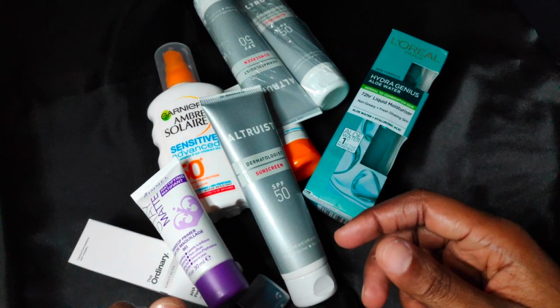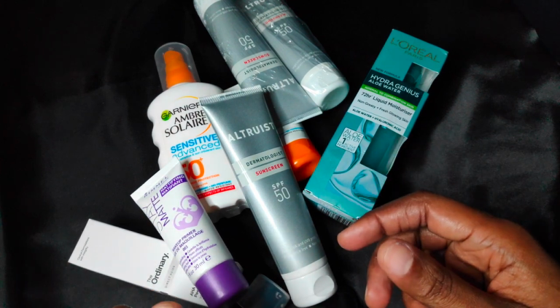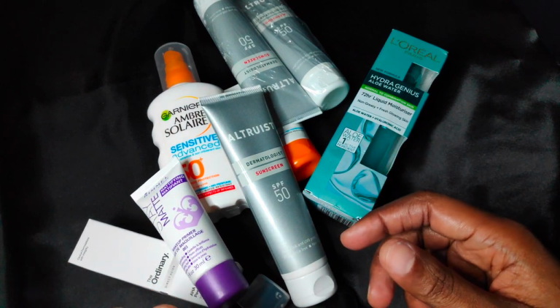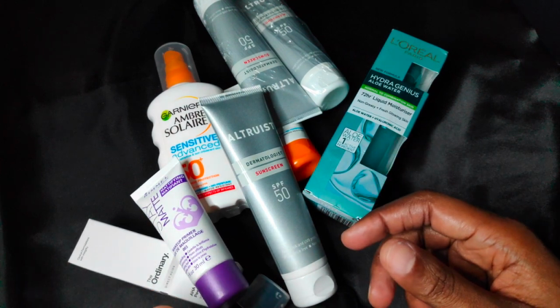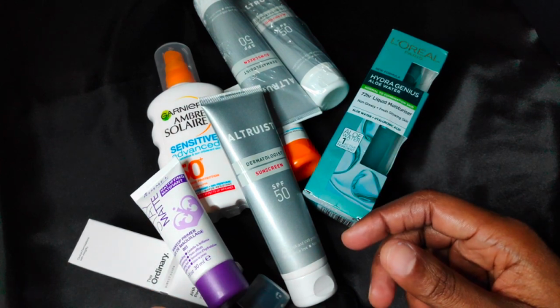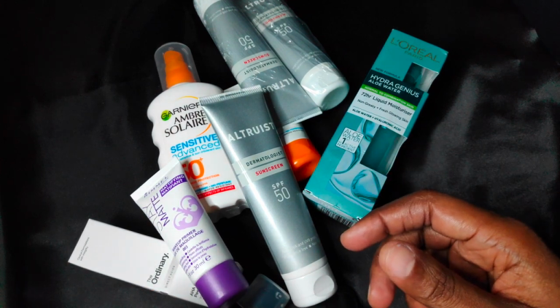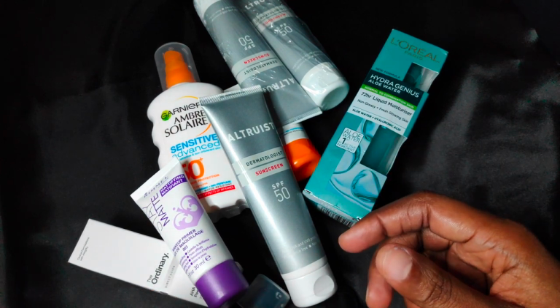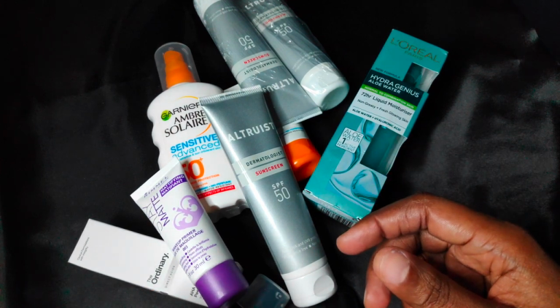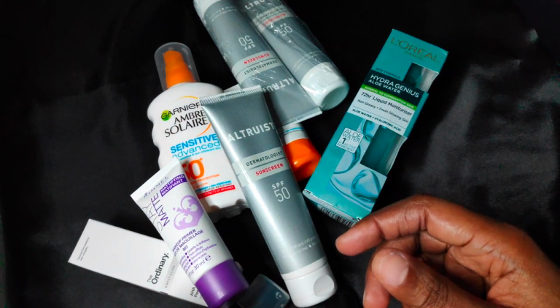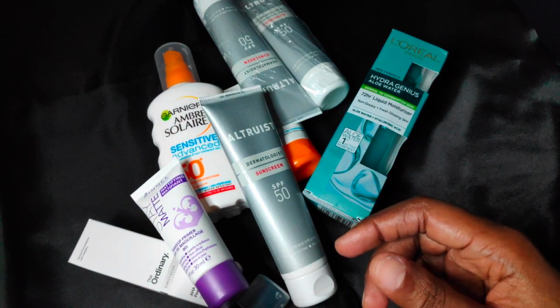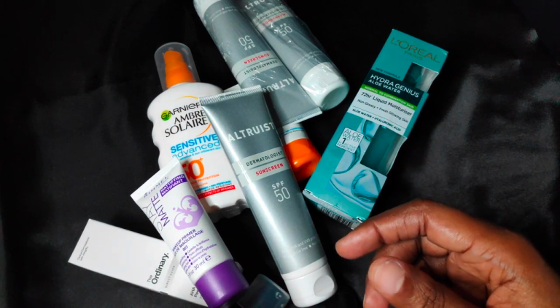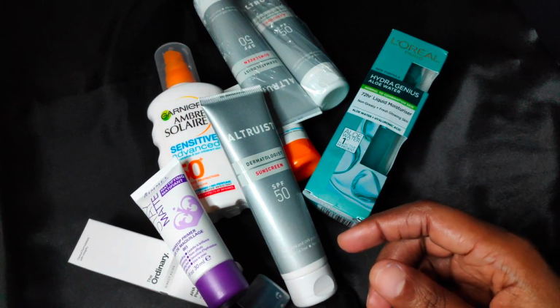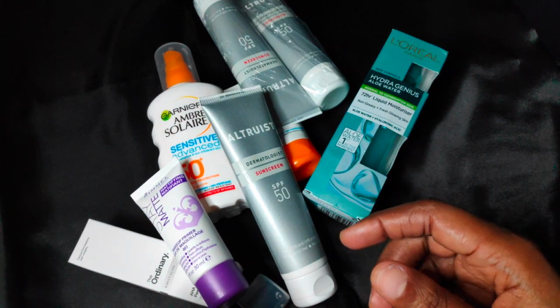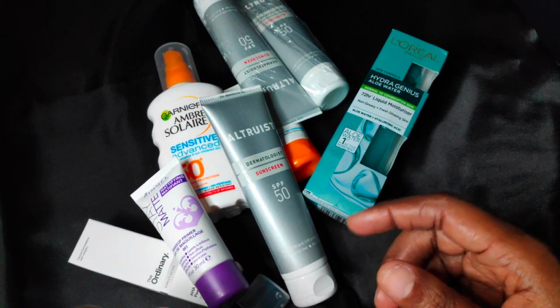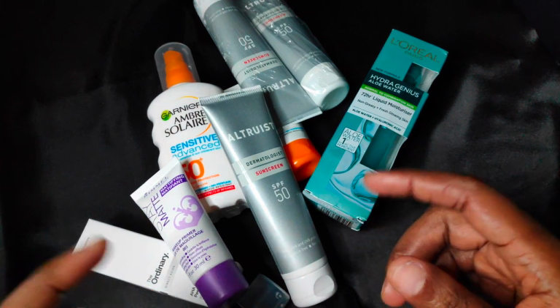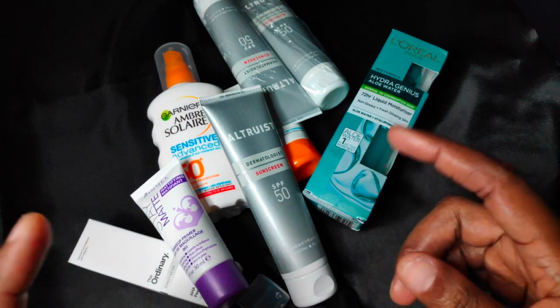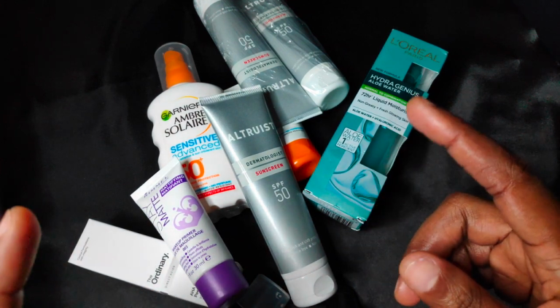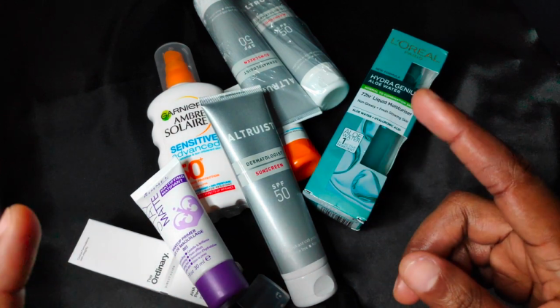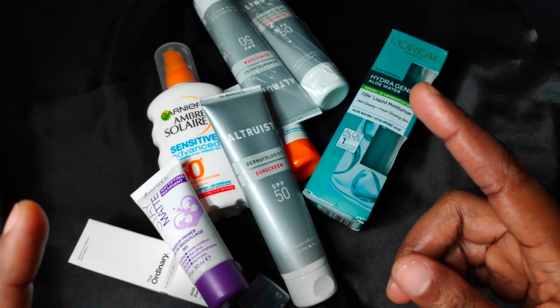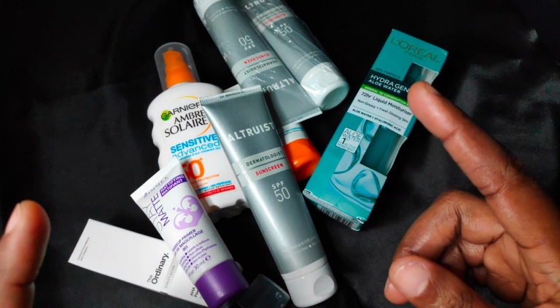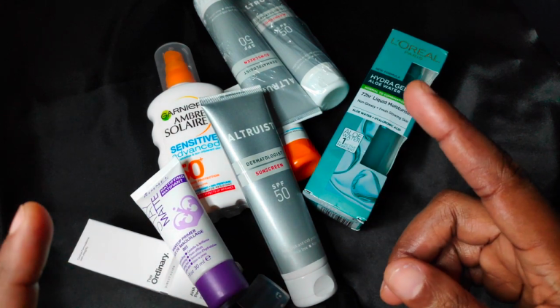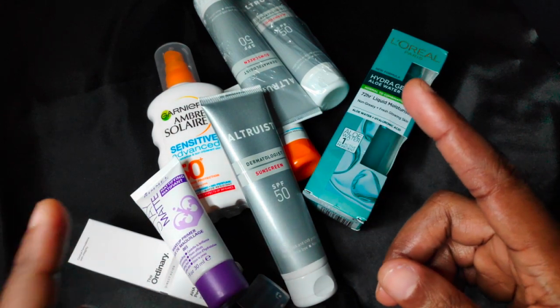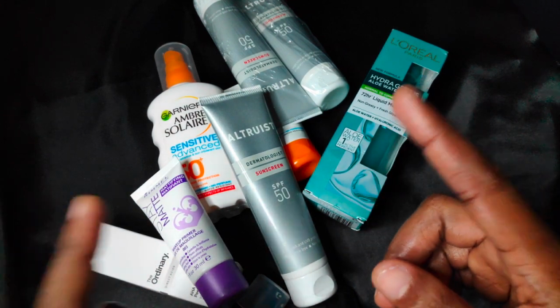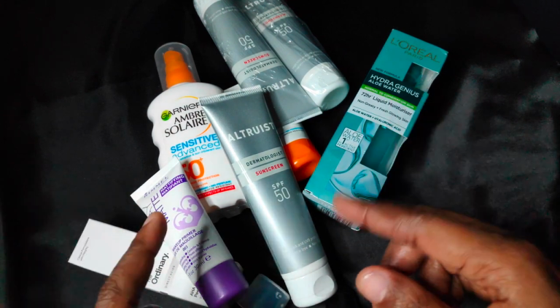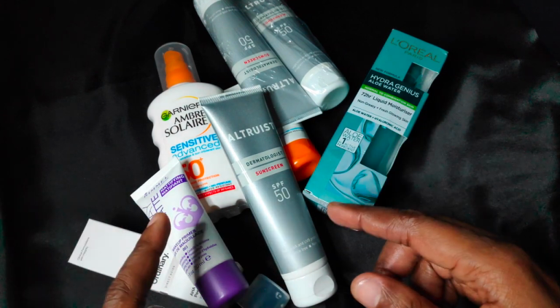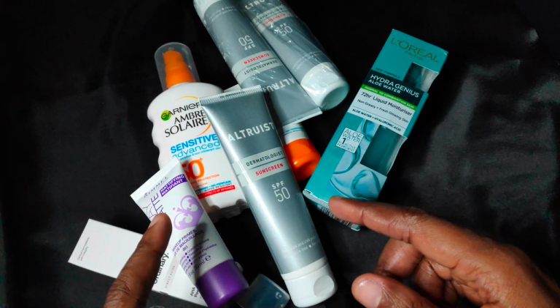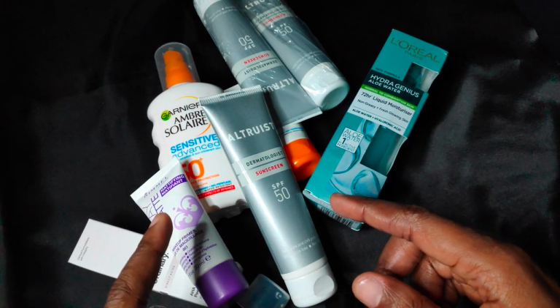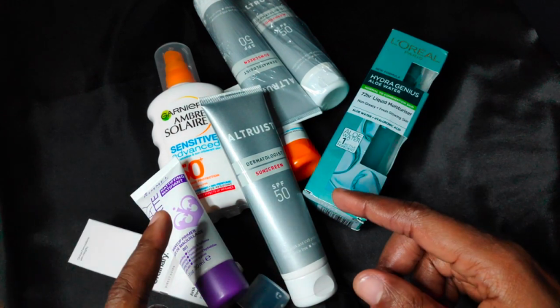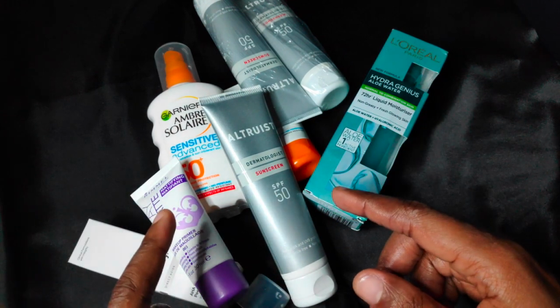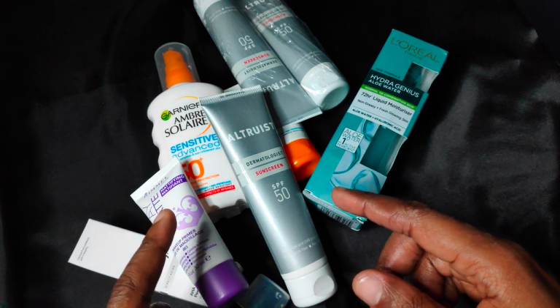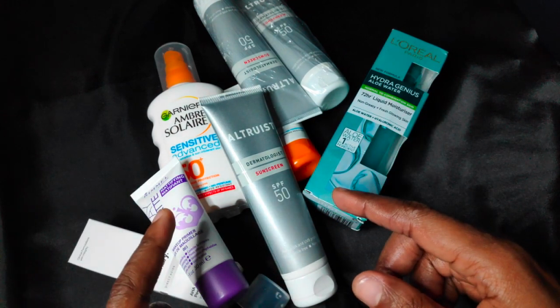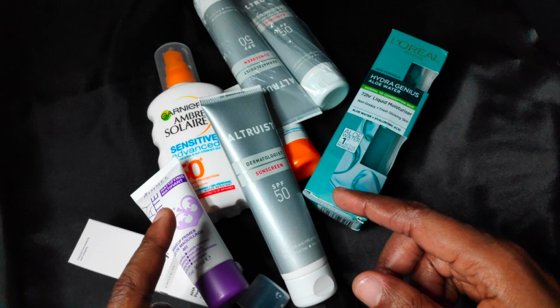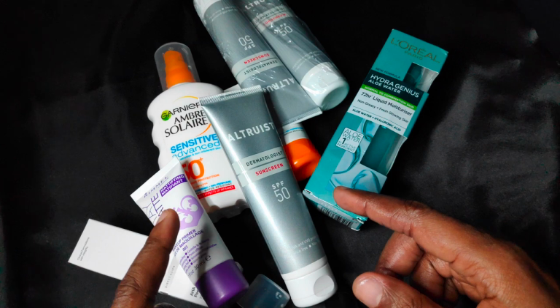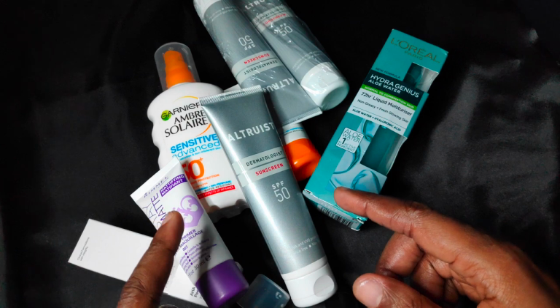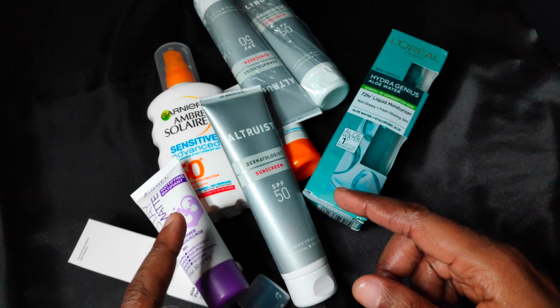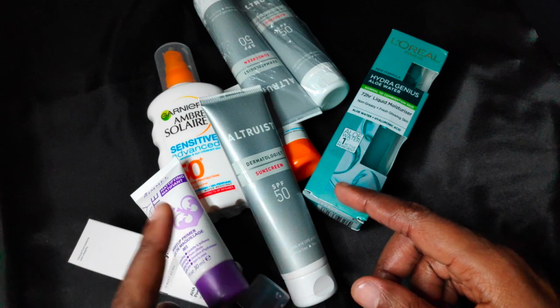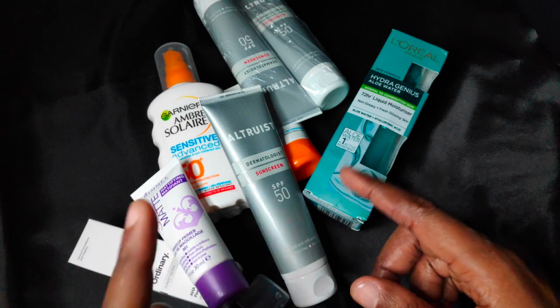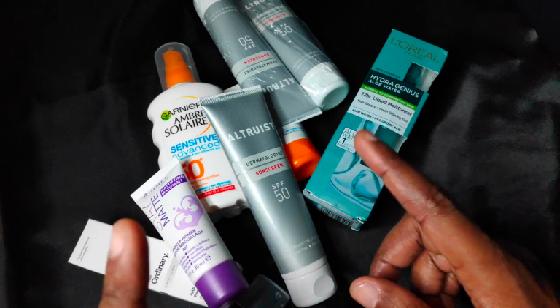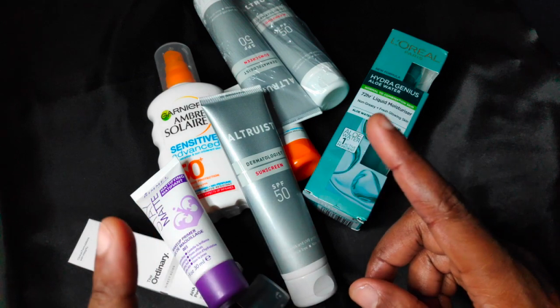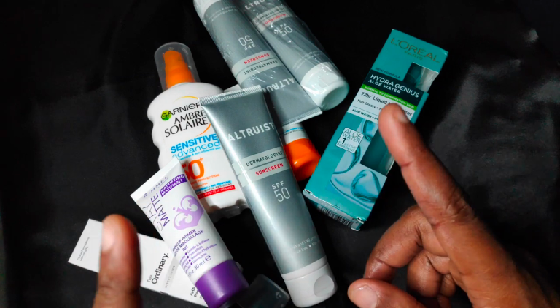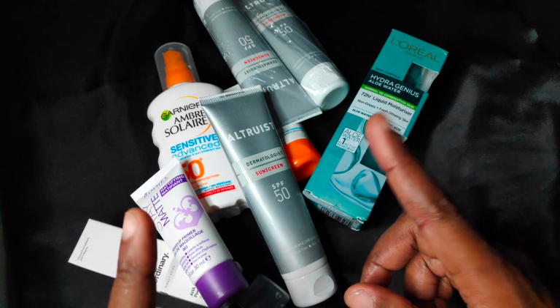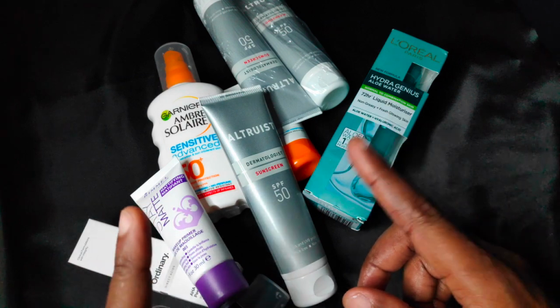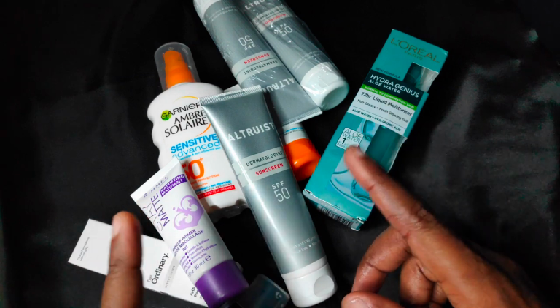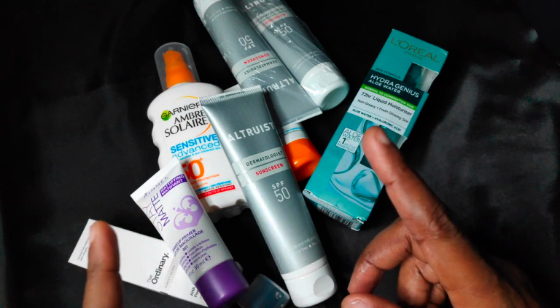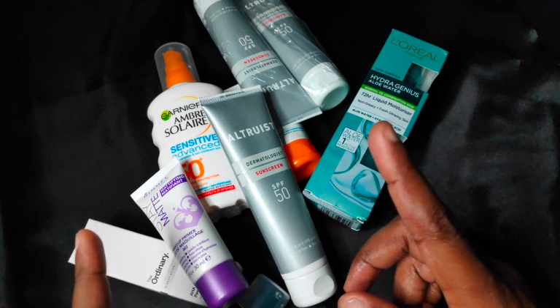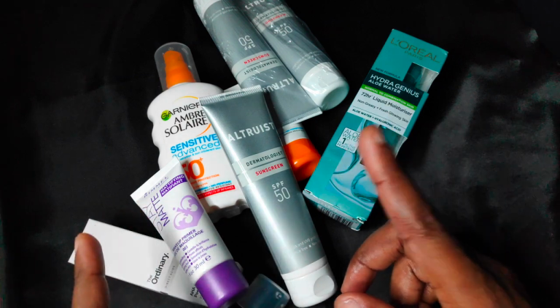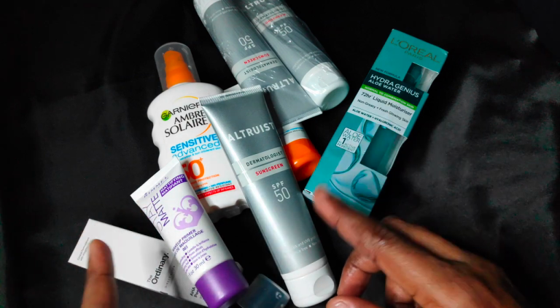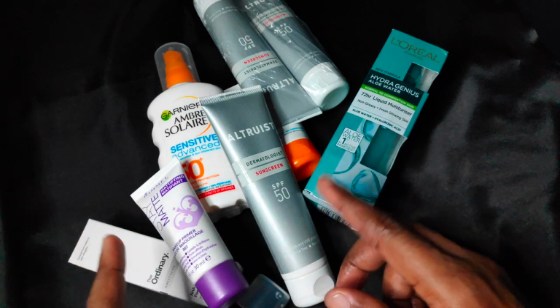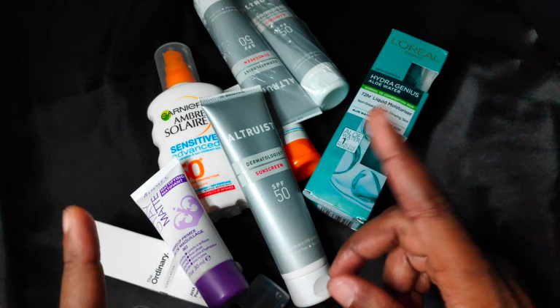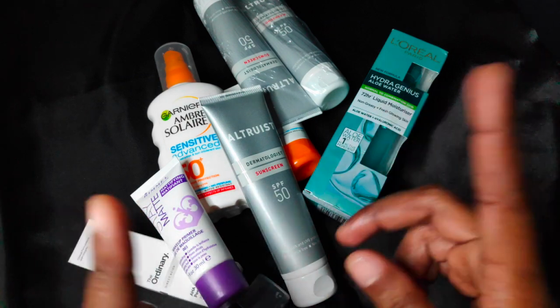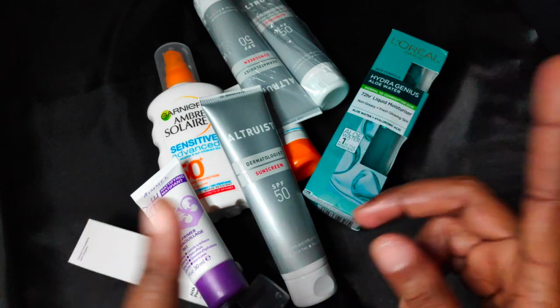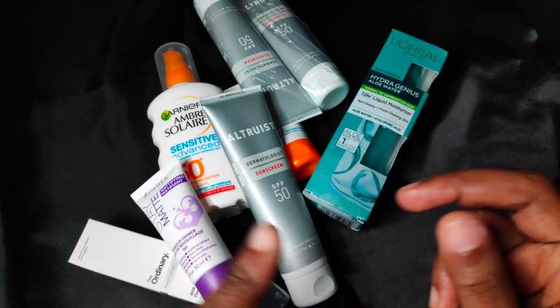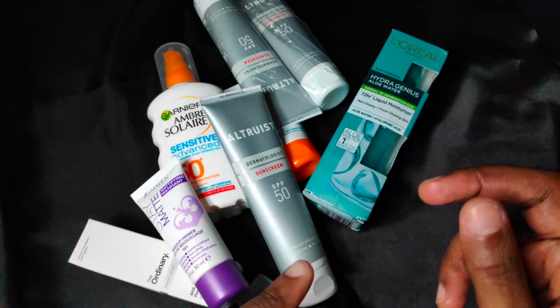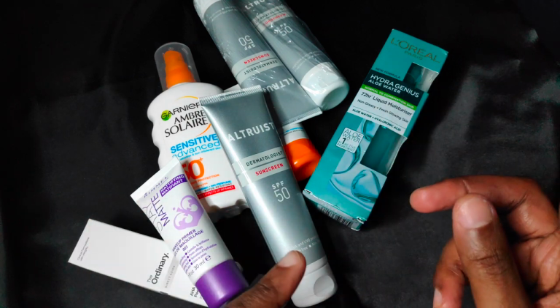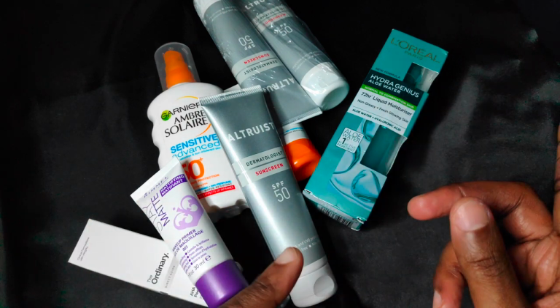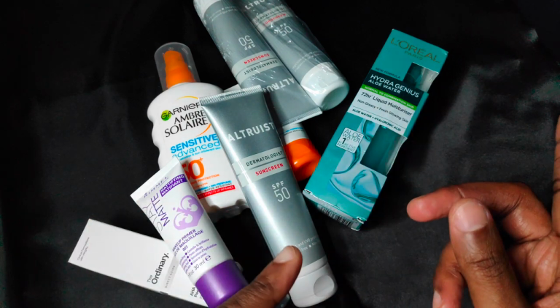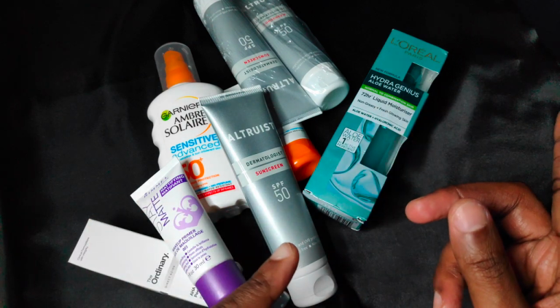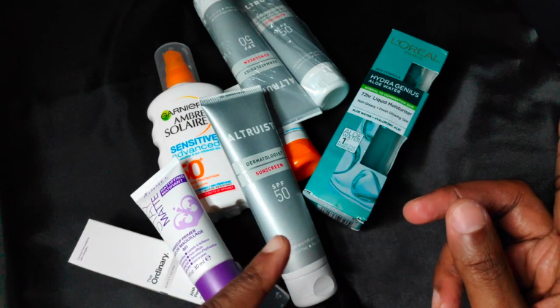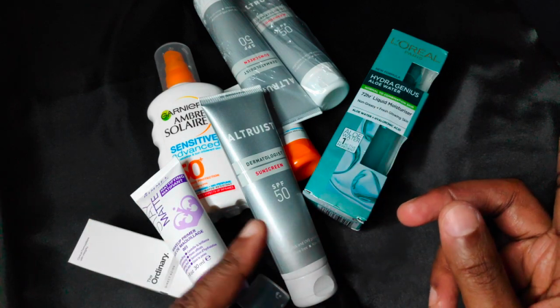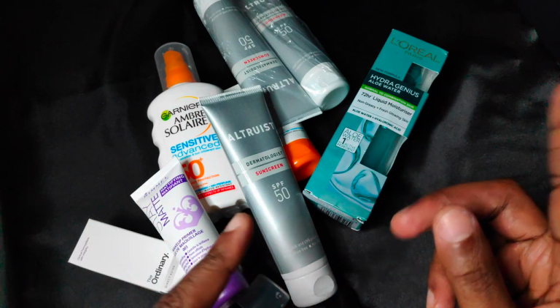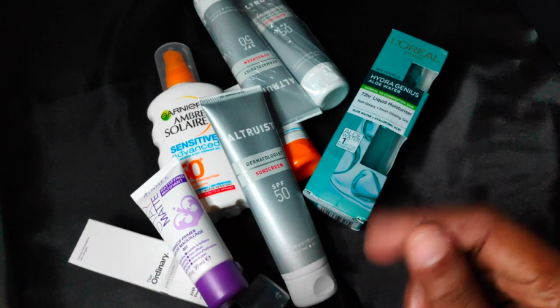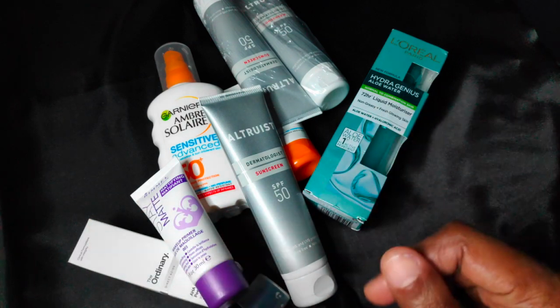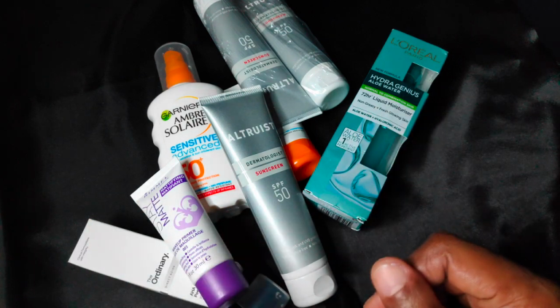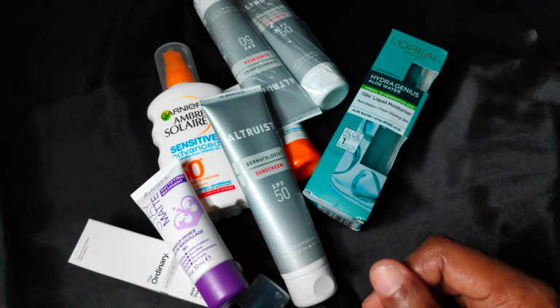Other days, I just stick to my Ambrose Soule Sensitive Advanced Nourishing Protective Sunscreen Oil, which I linked up above.